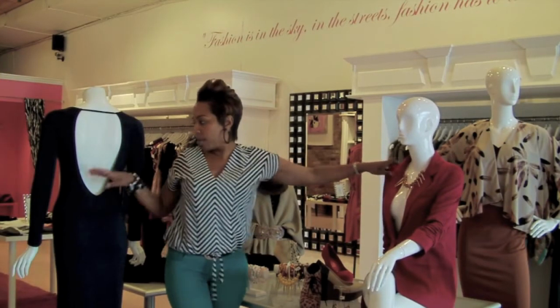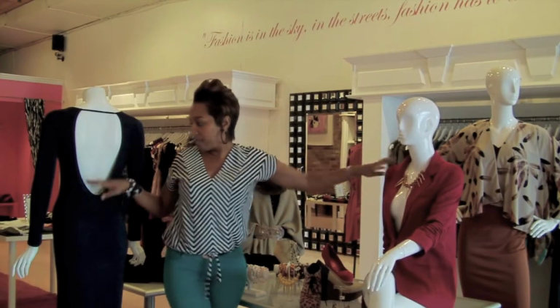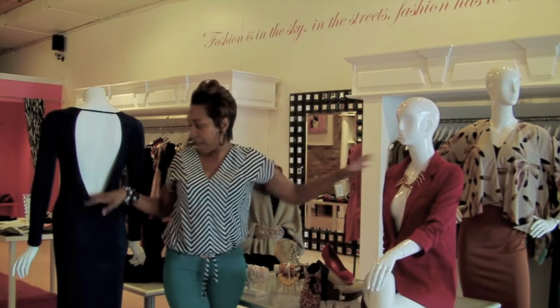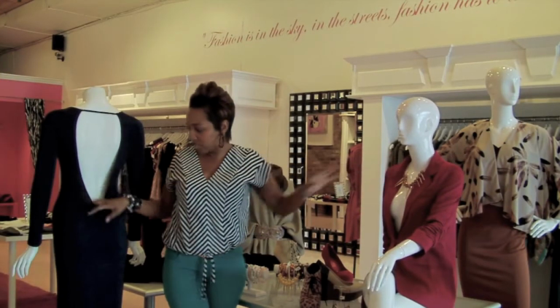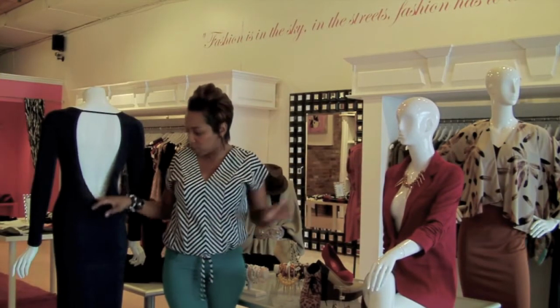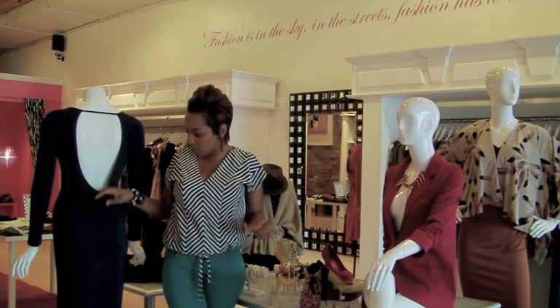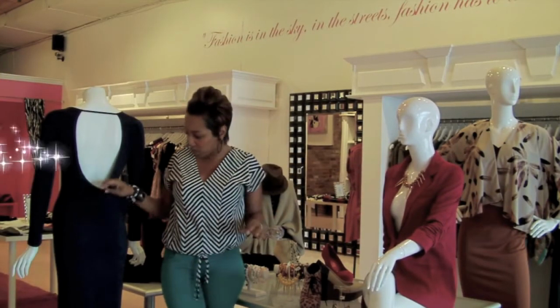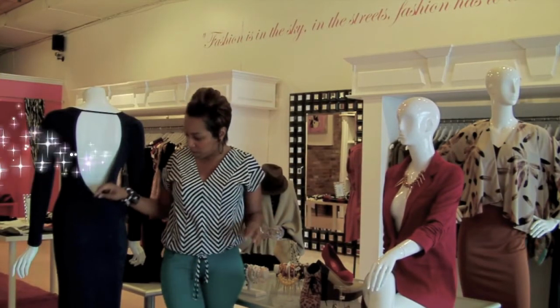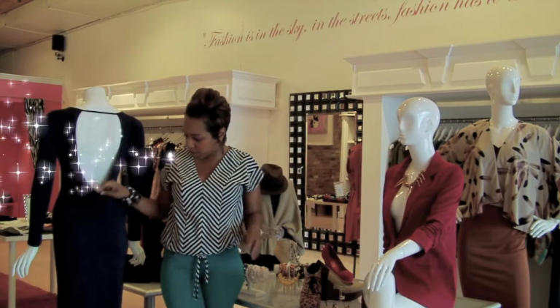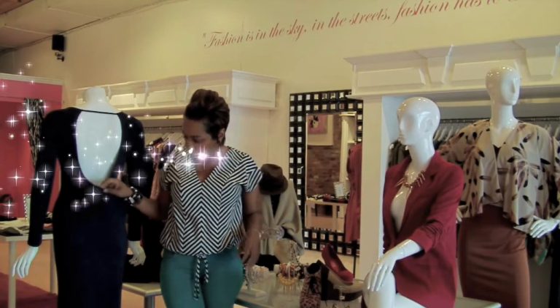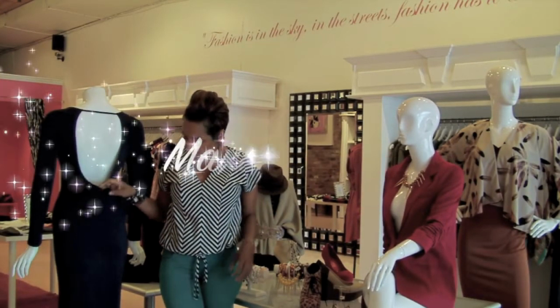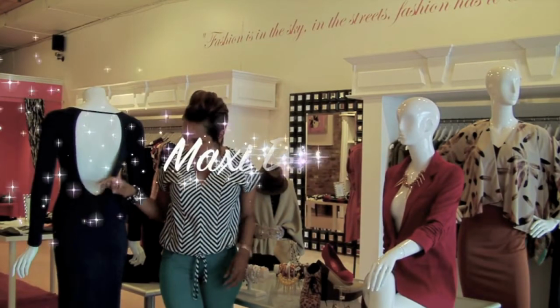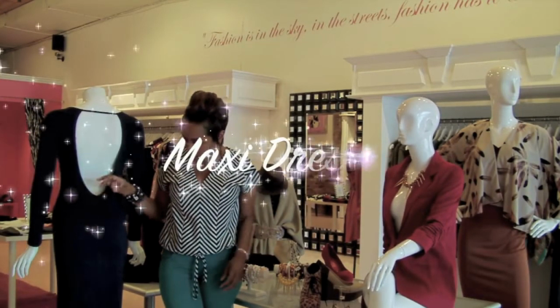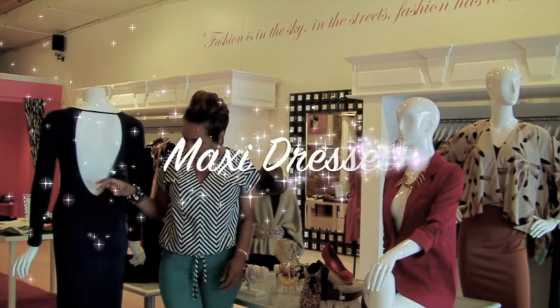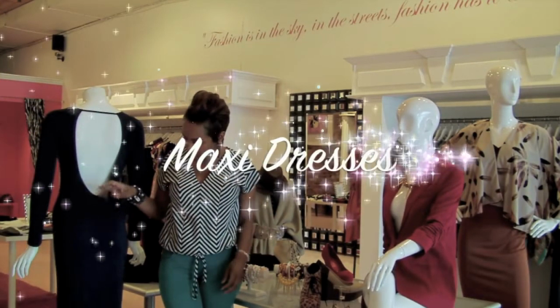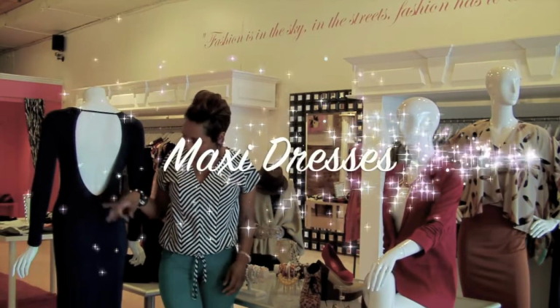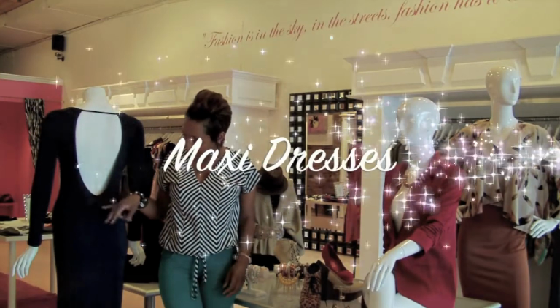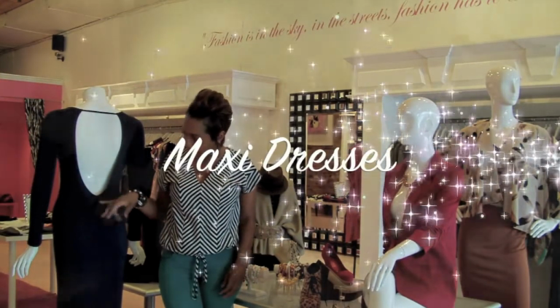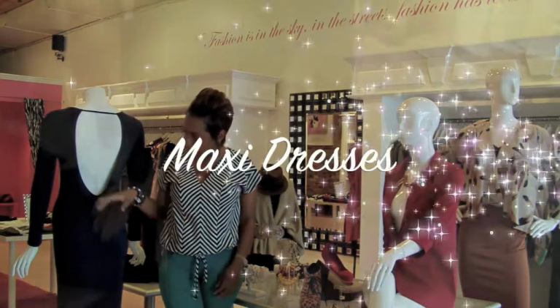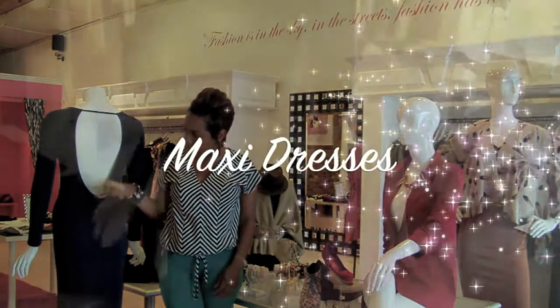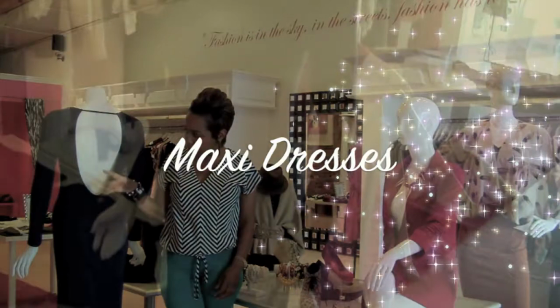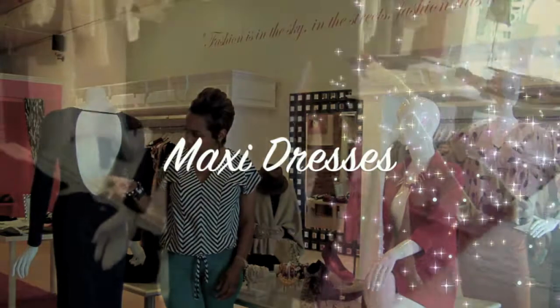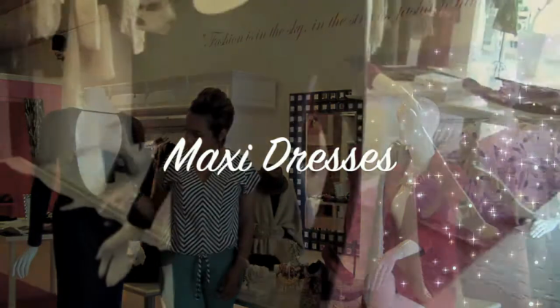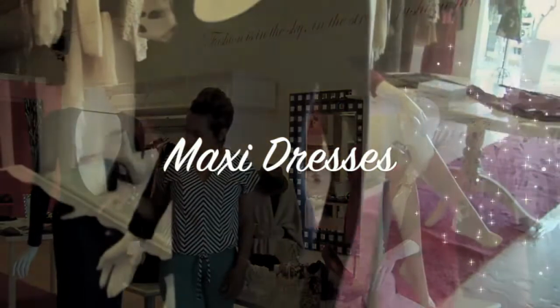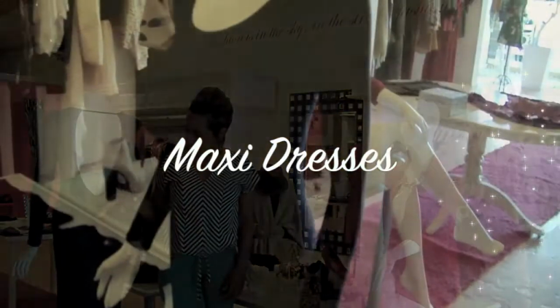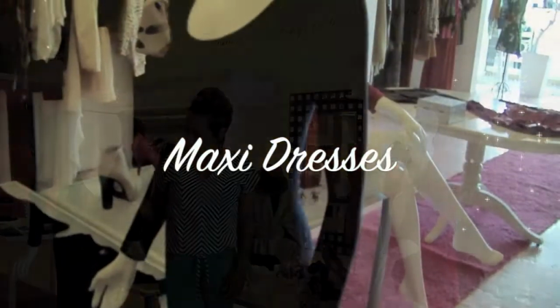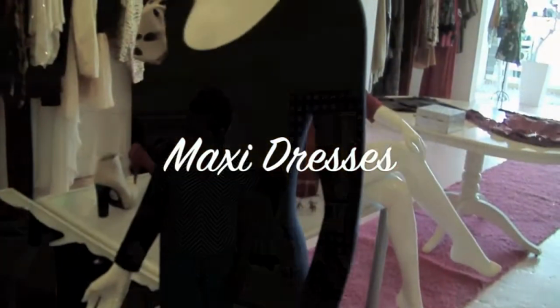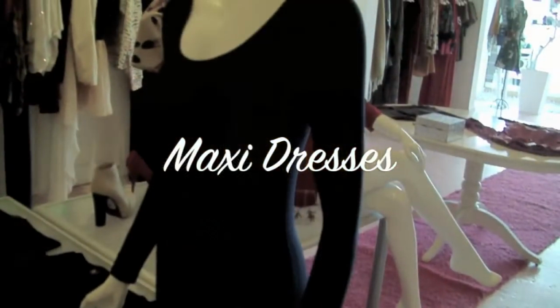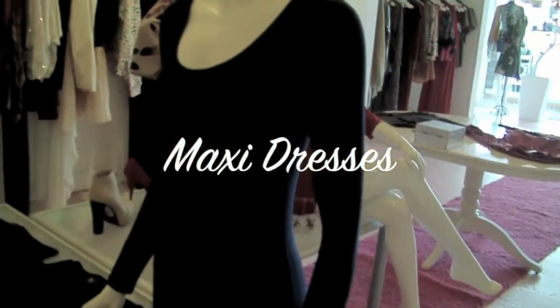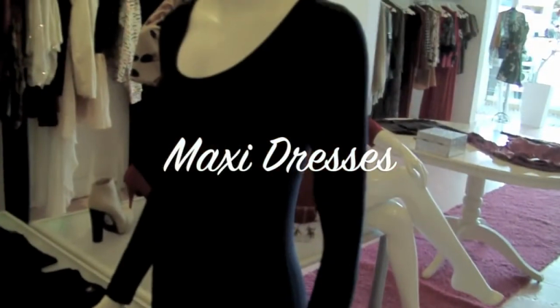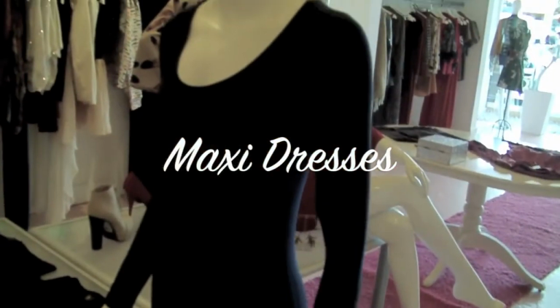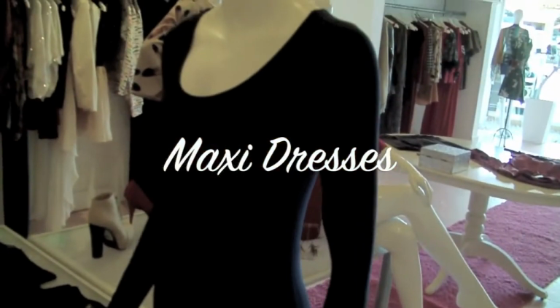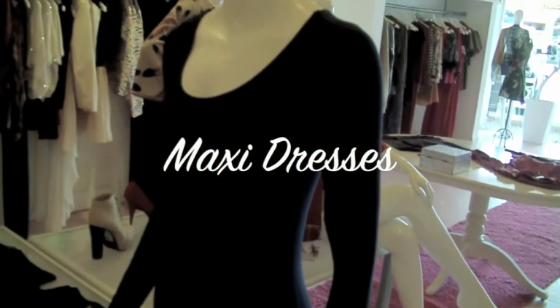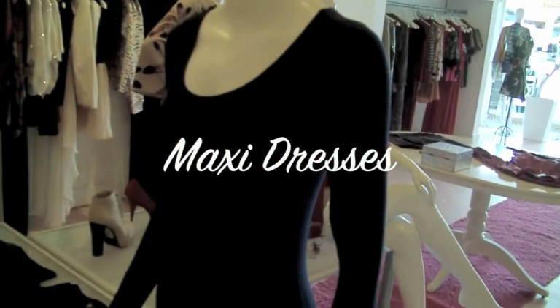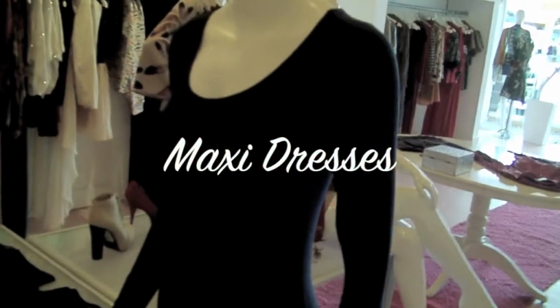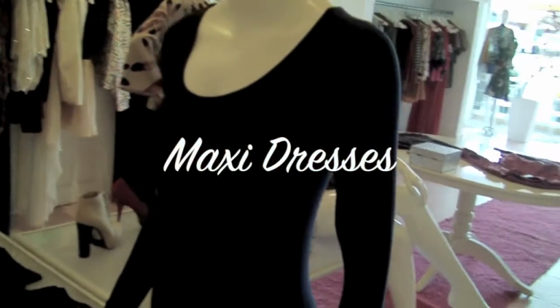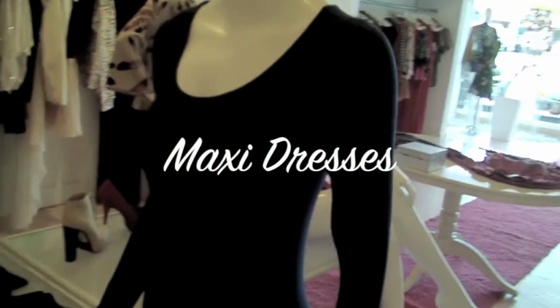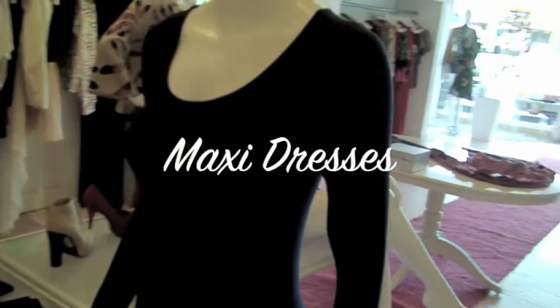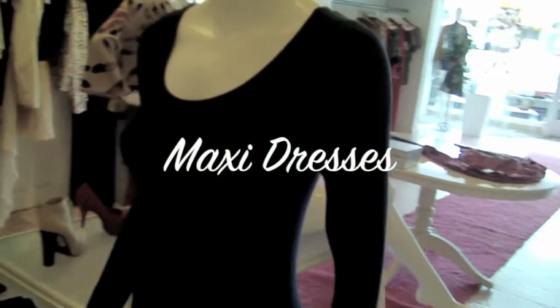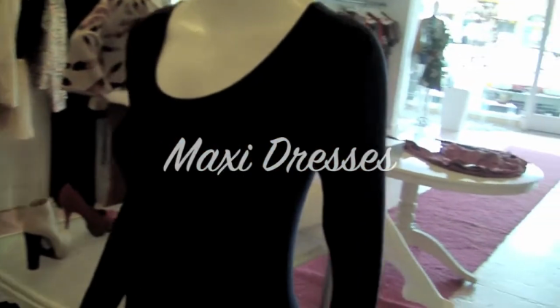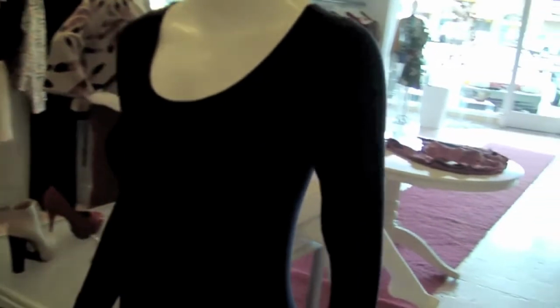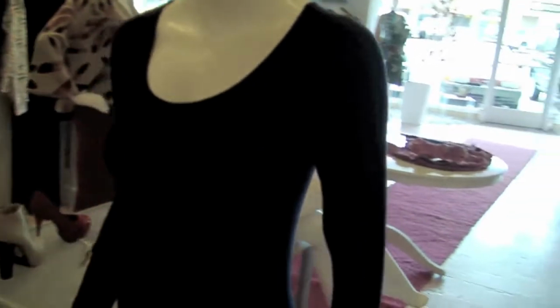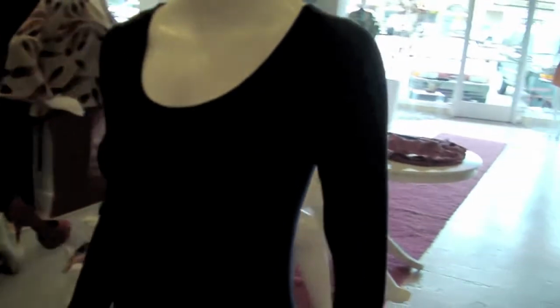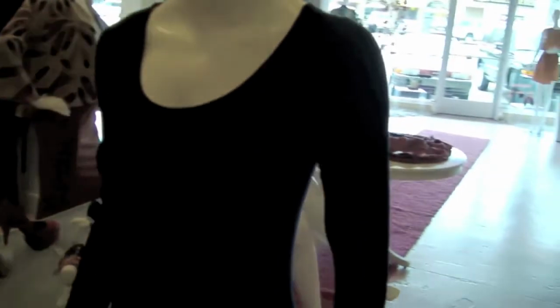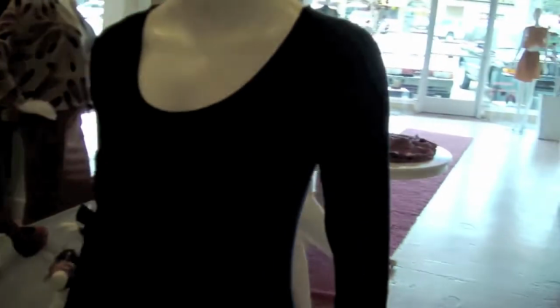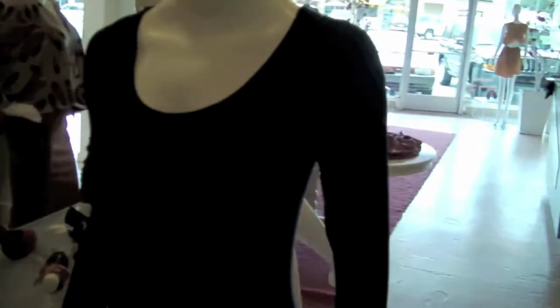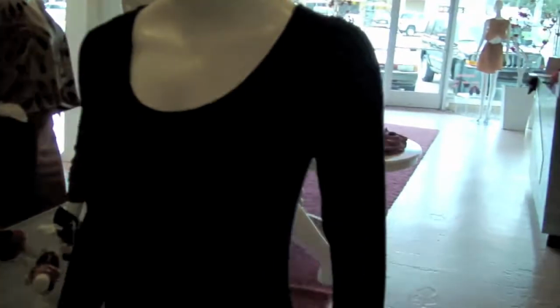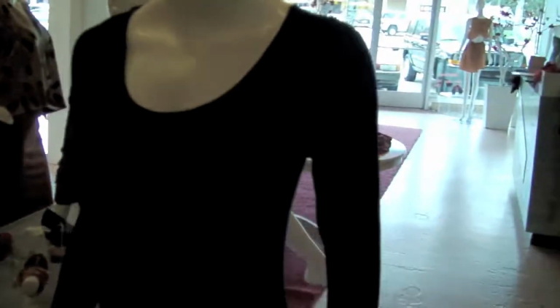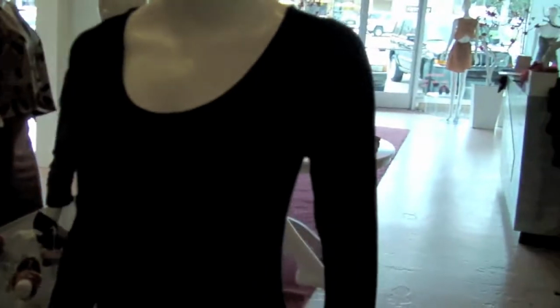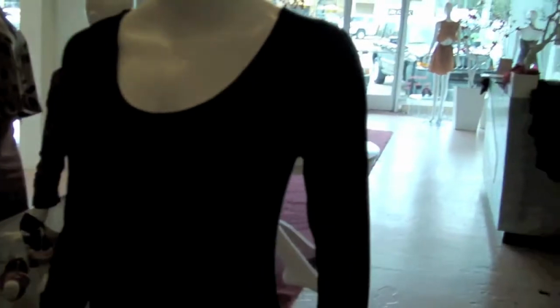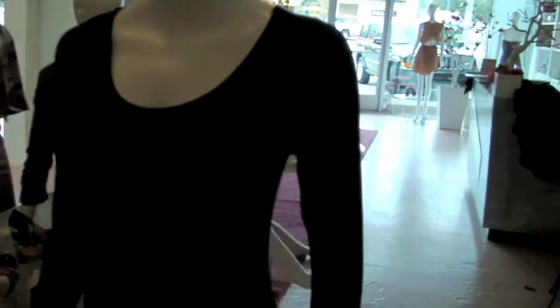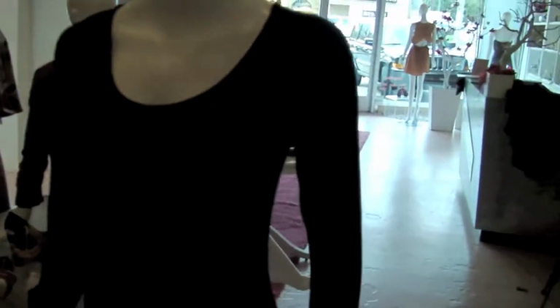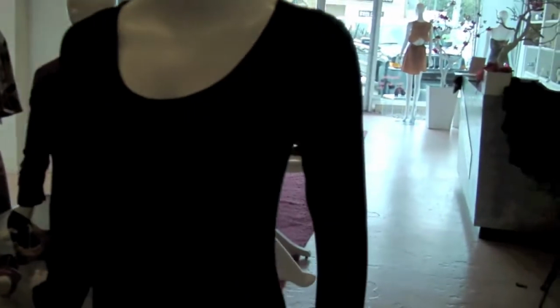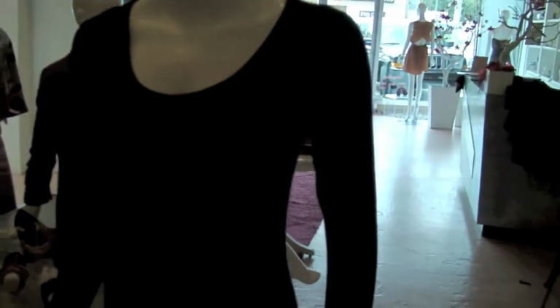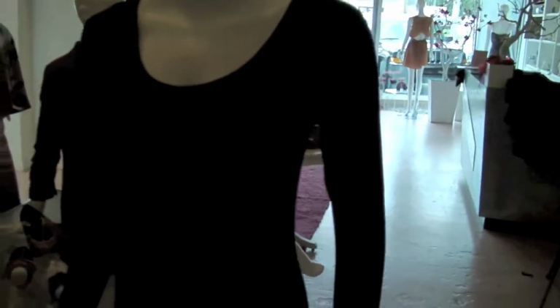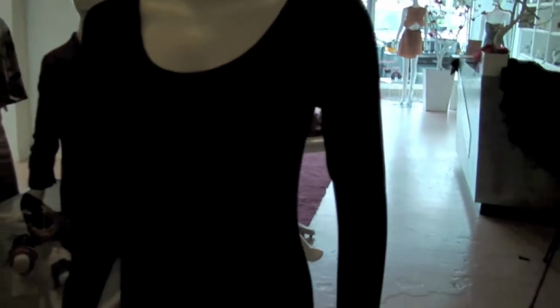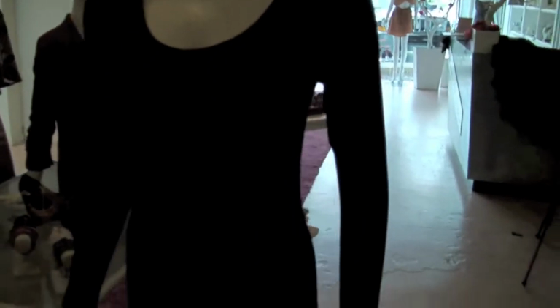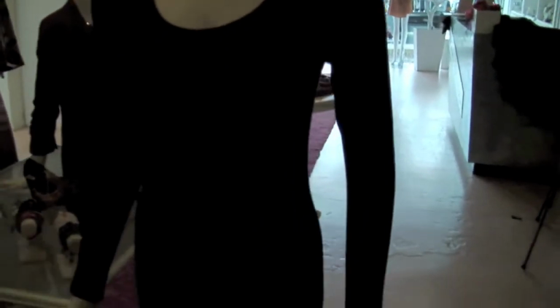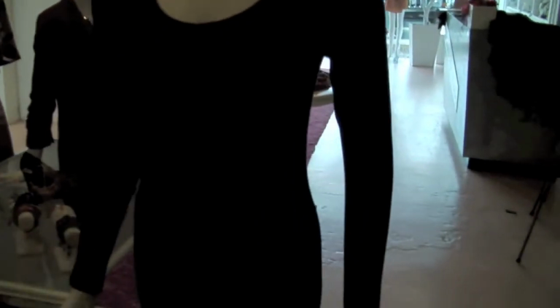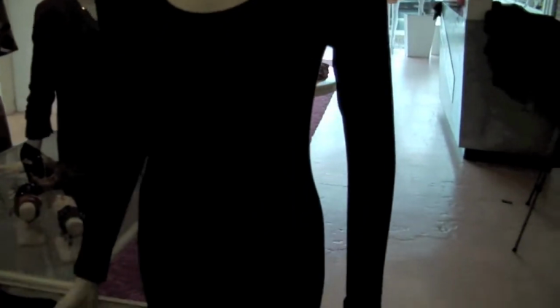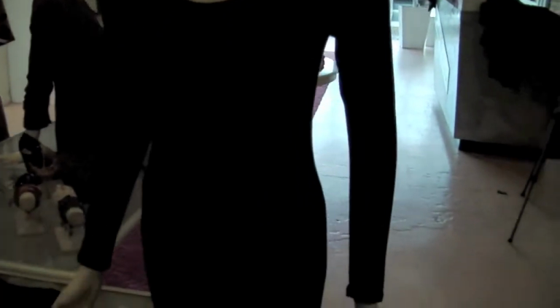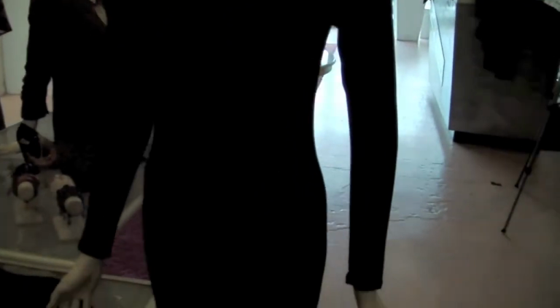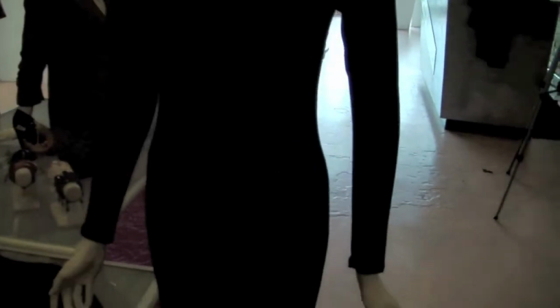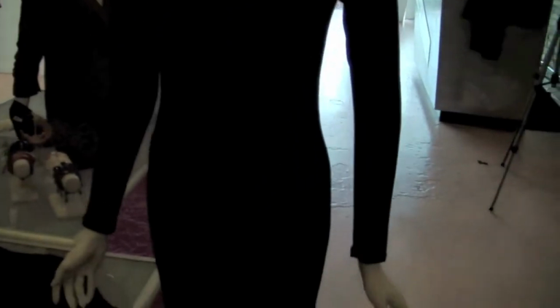Maxi dresses for fall are really popular. This is an open-back, long-sleeve maxi. We also have that in several different colors.